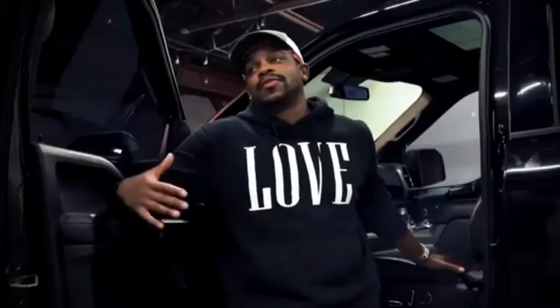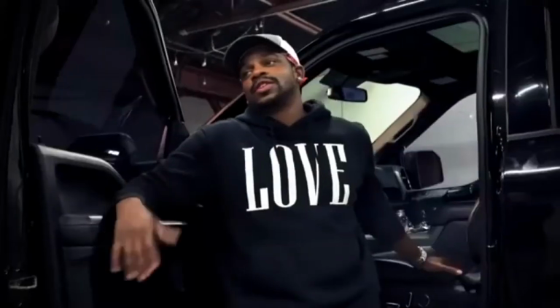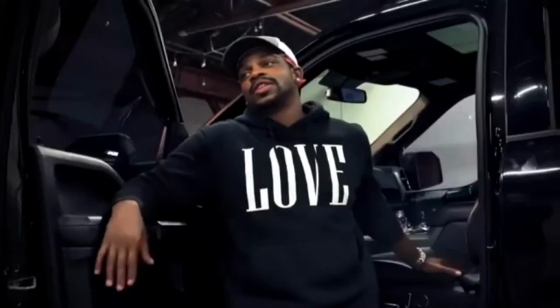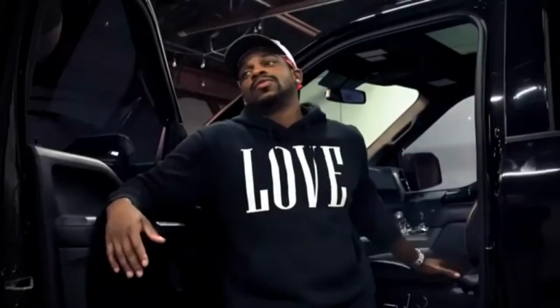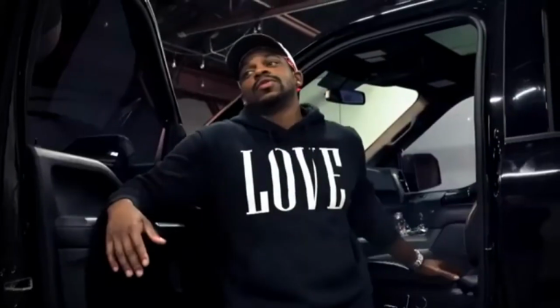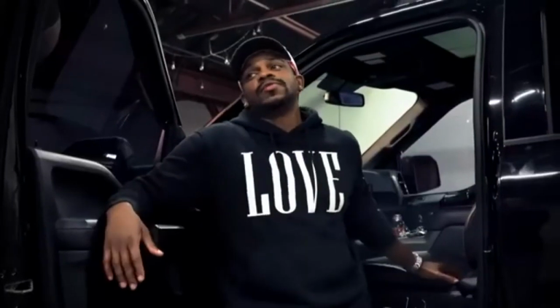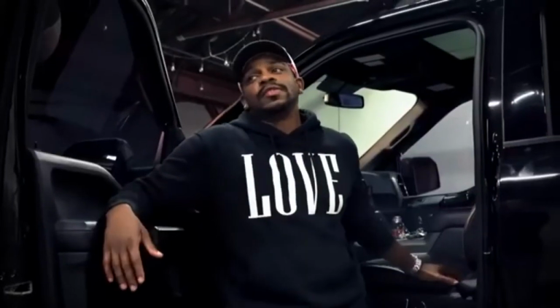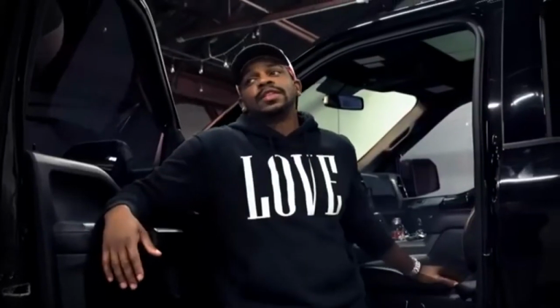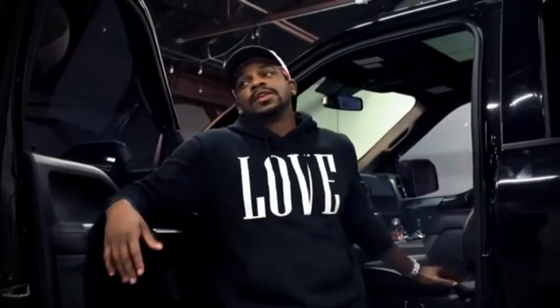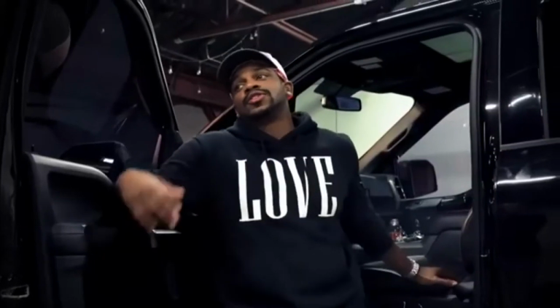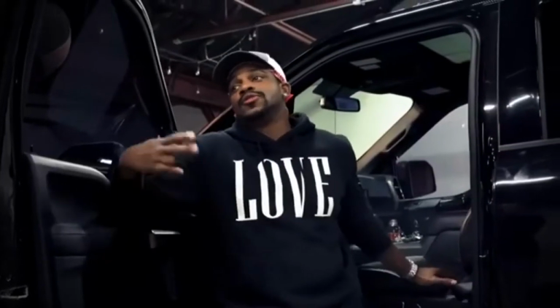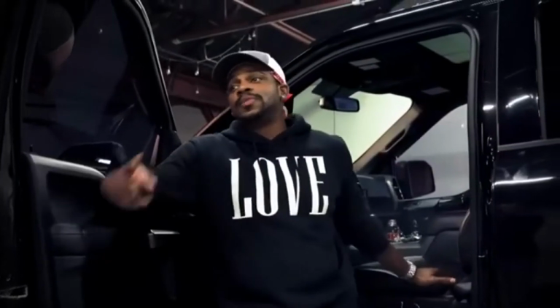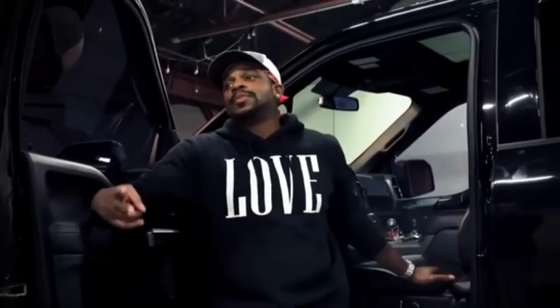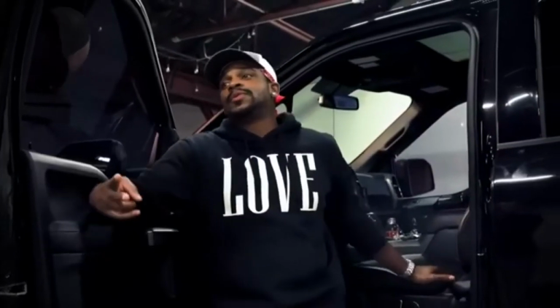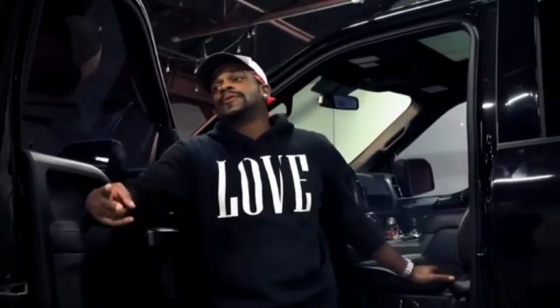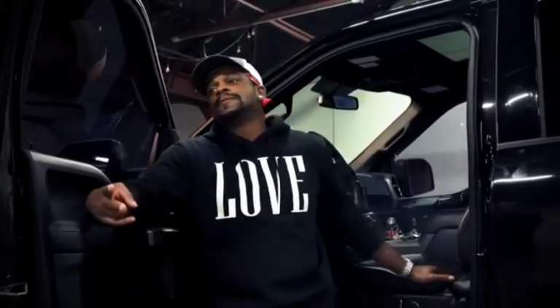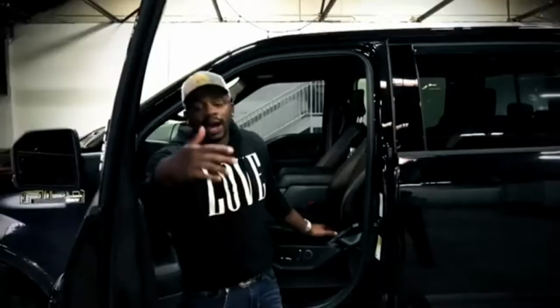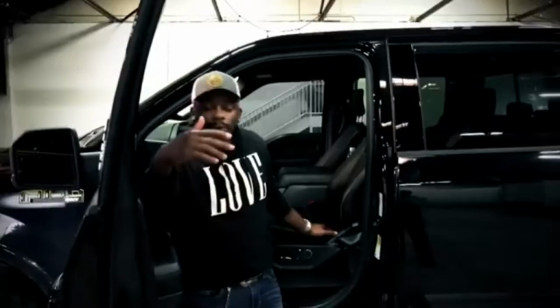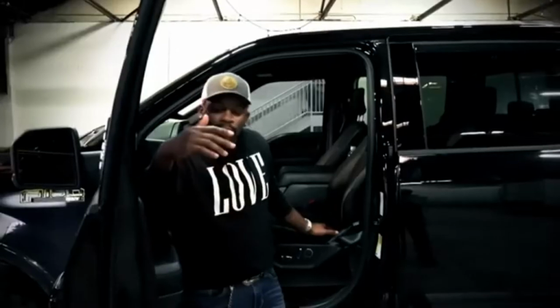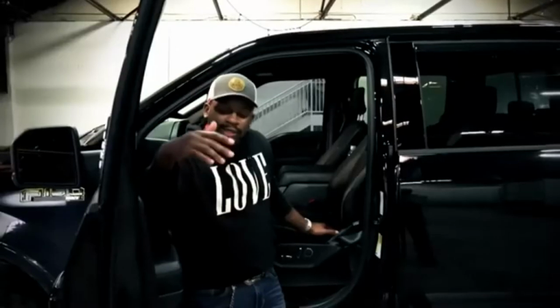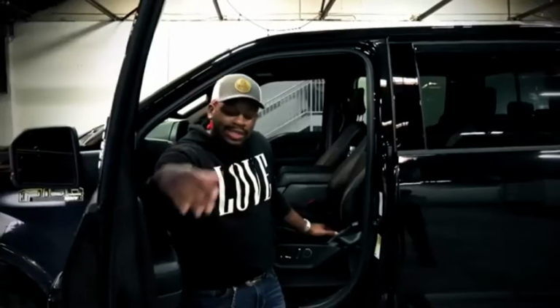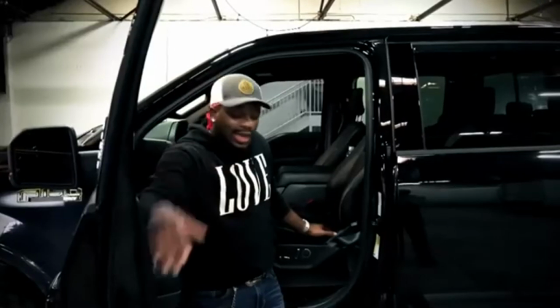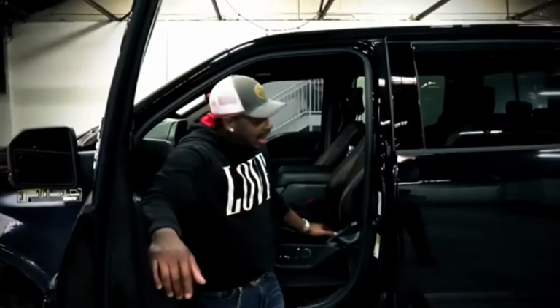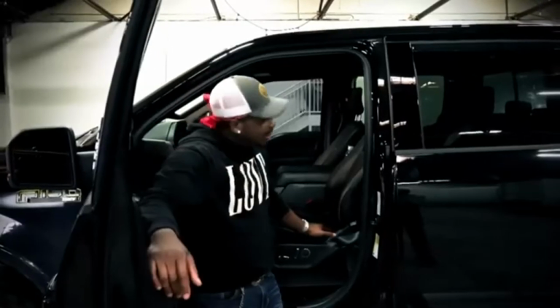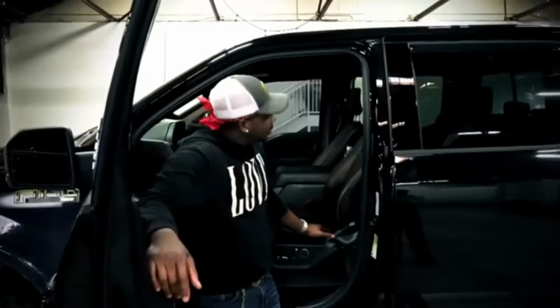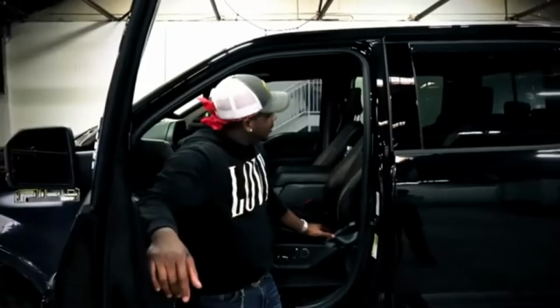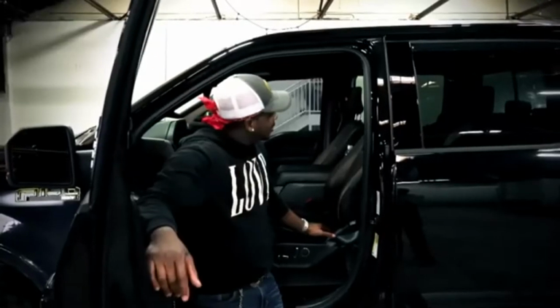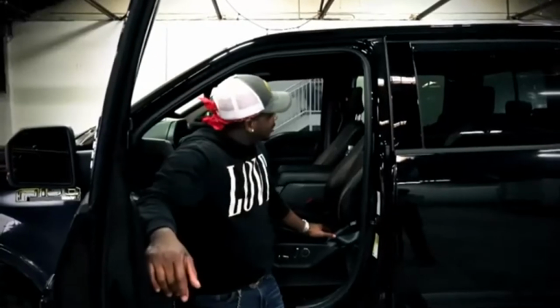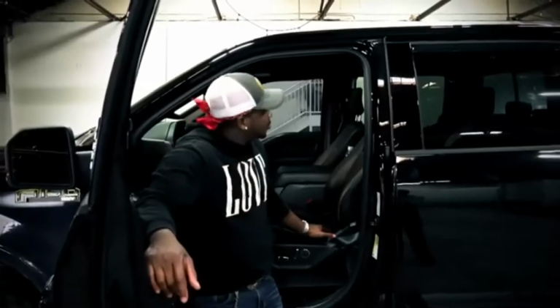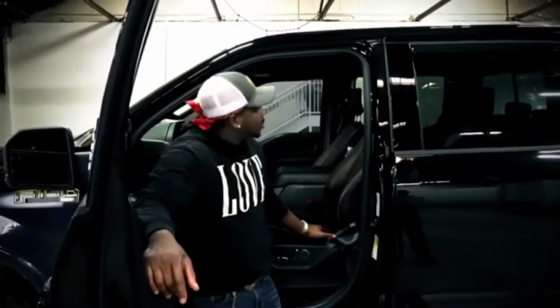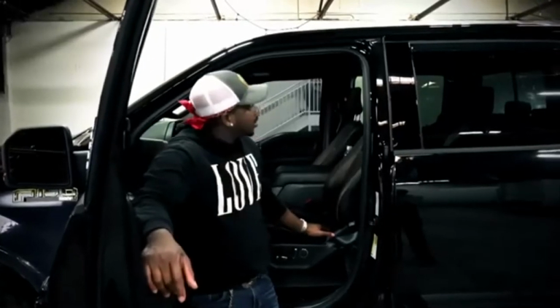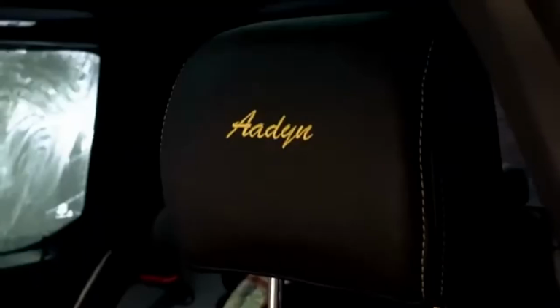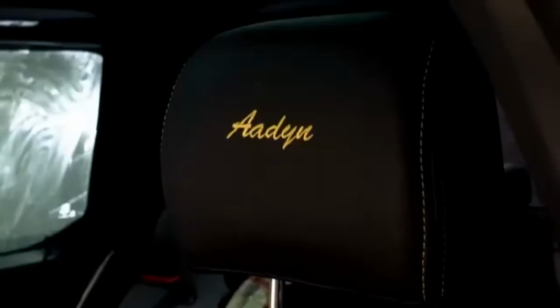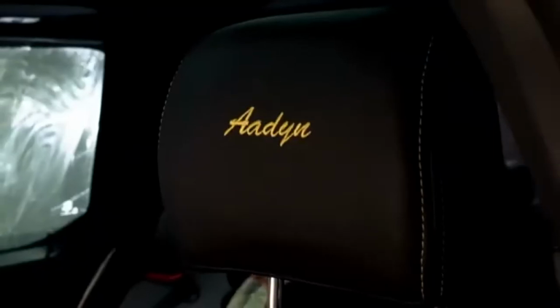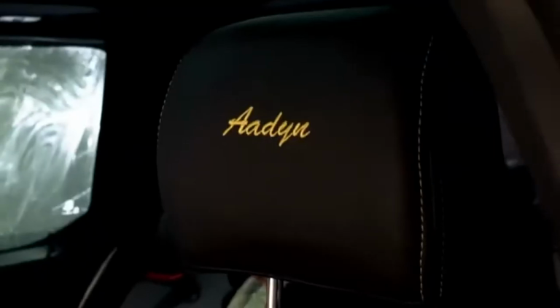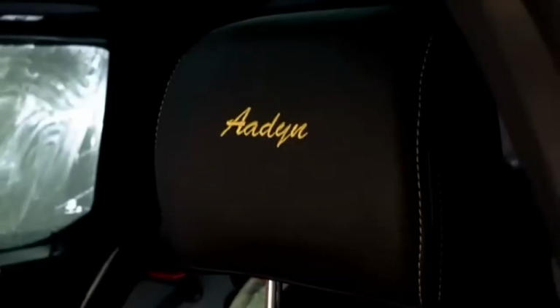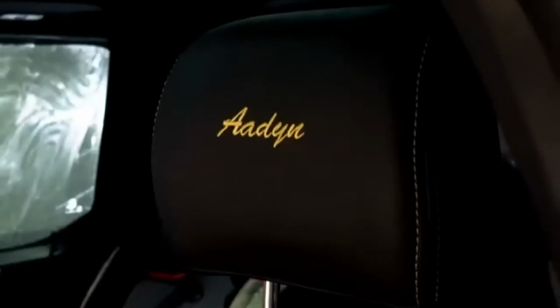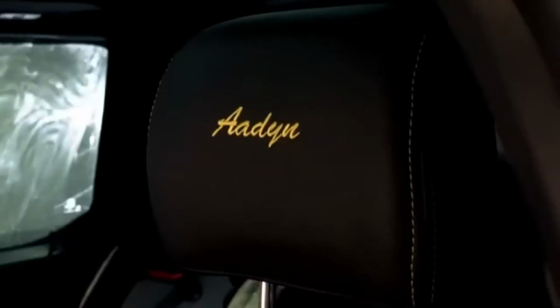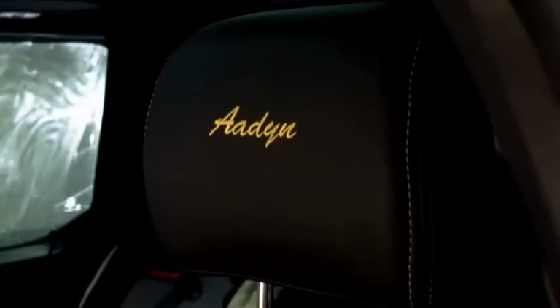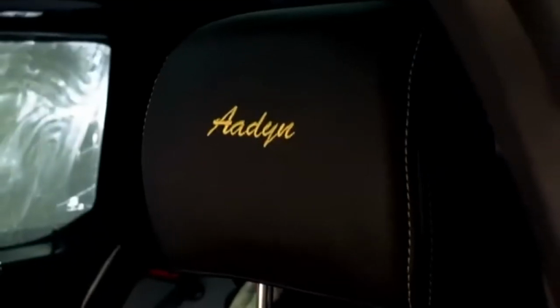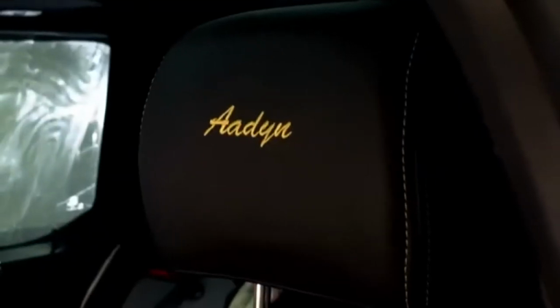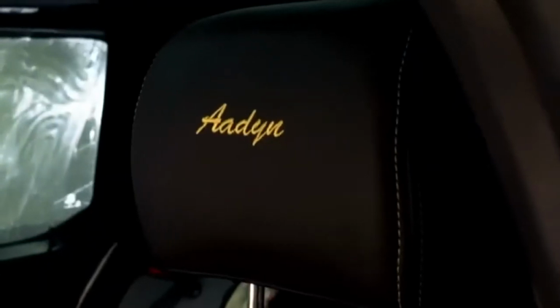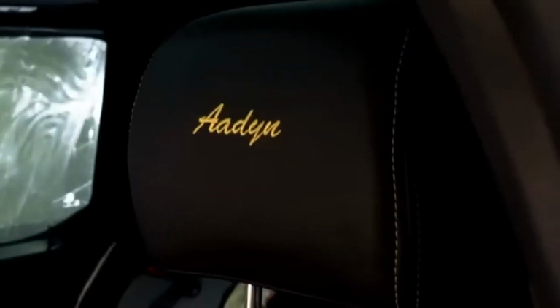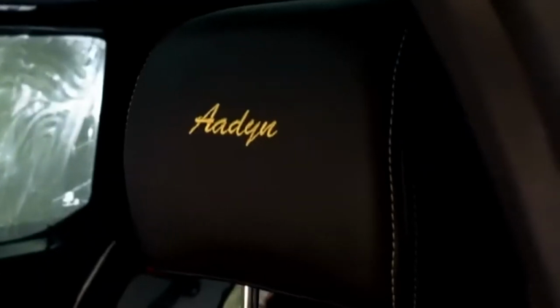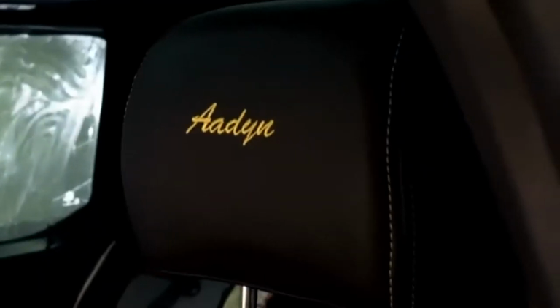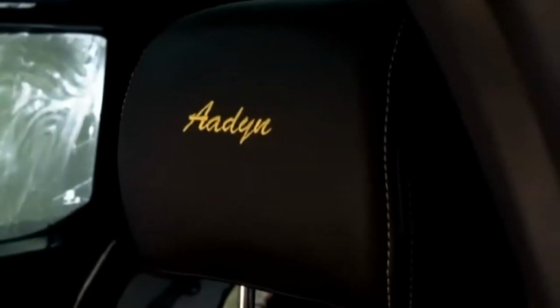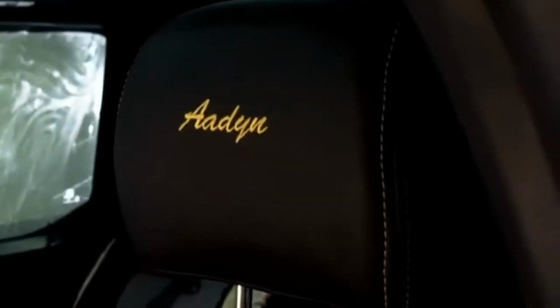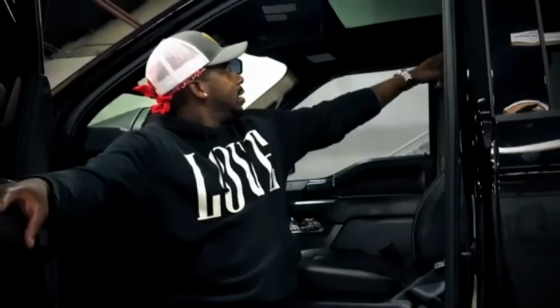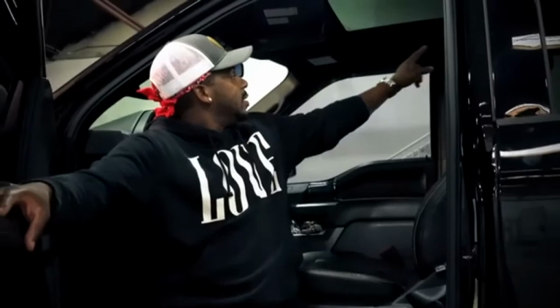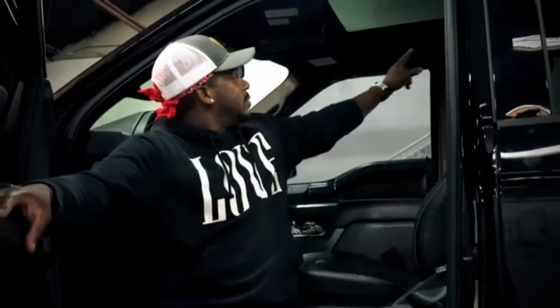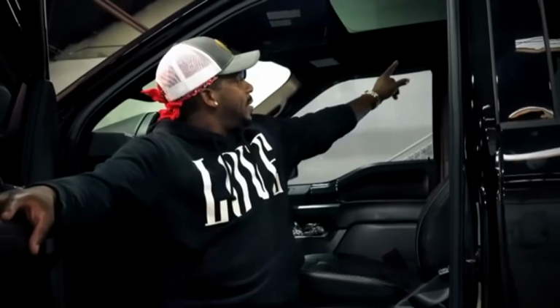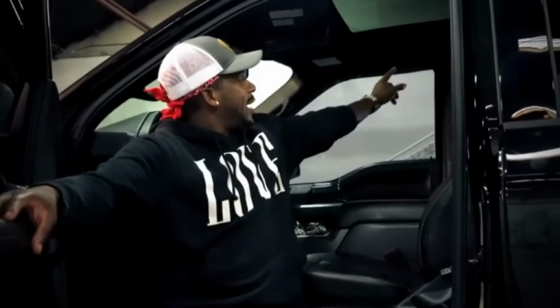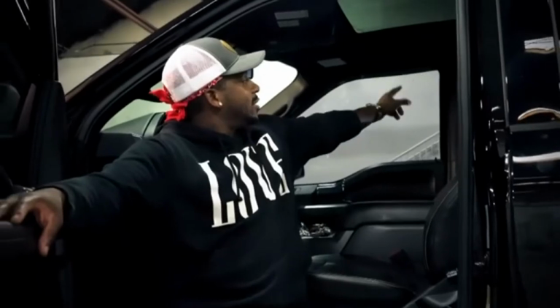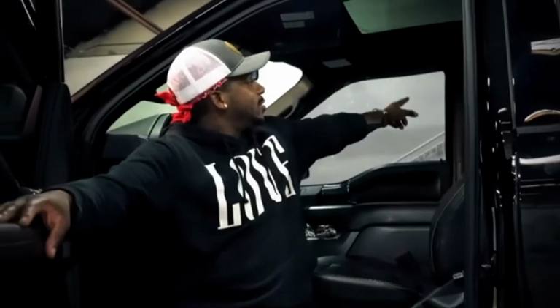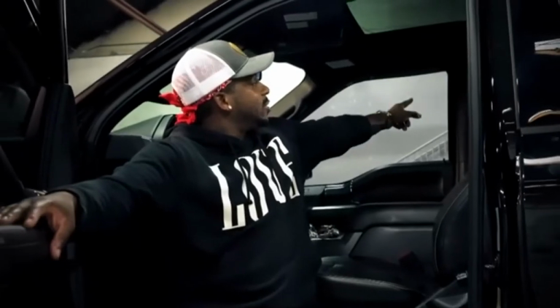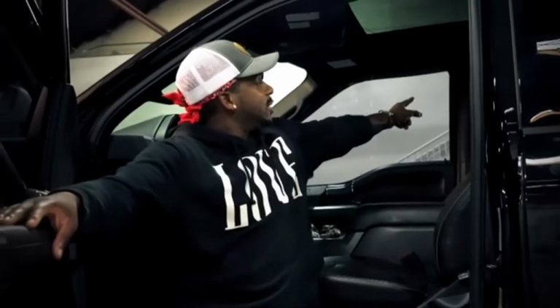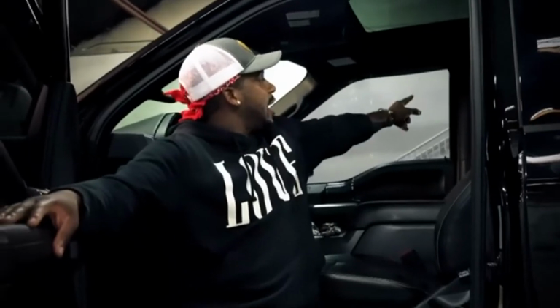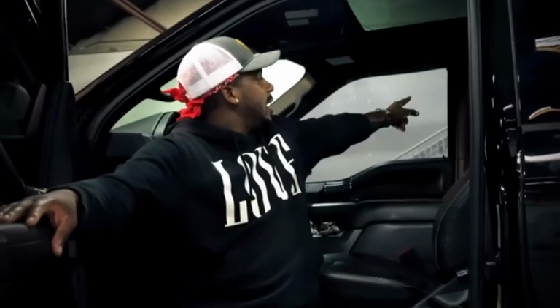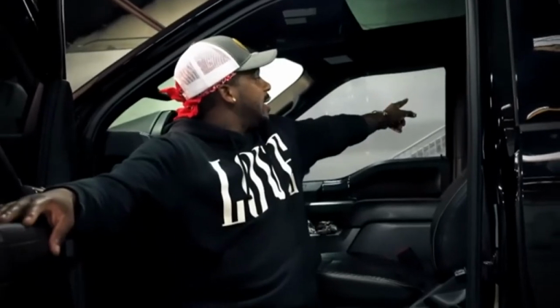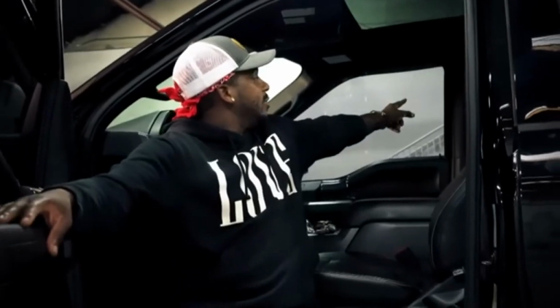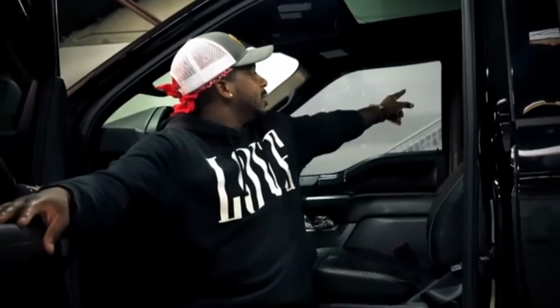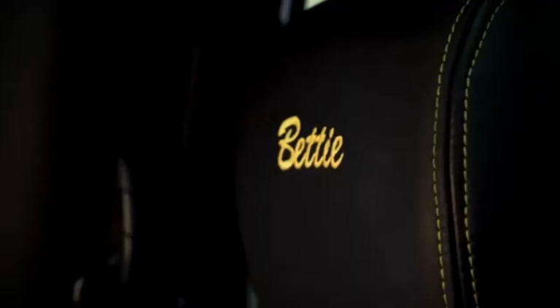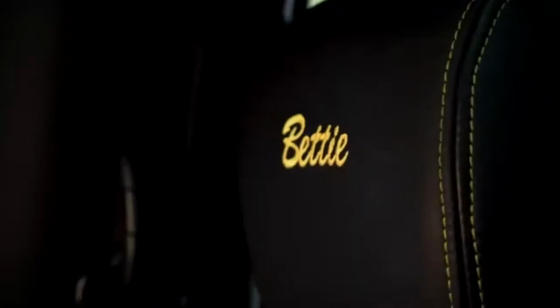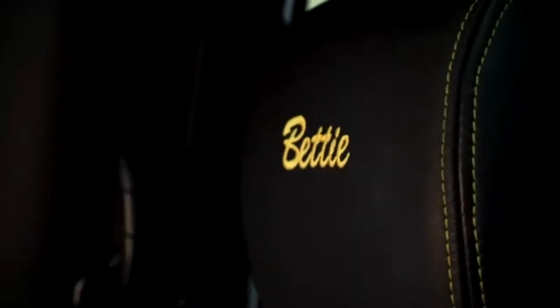When it came to the interior, Jimmy told us that he wanted to honor his grandmother and son, so he embroidered their names into the headrest with yellow stitching.